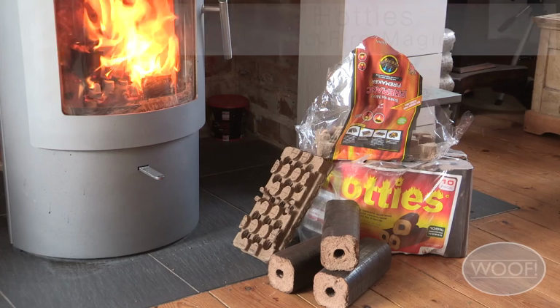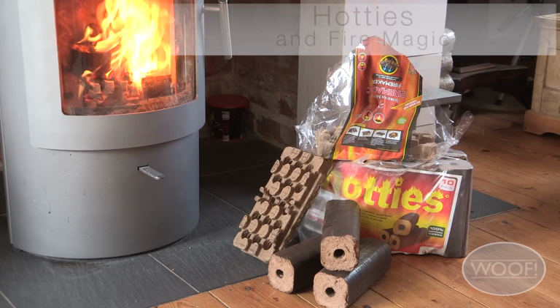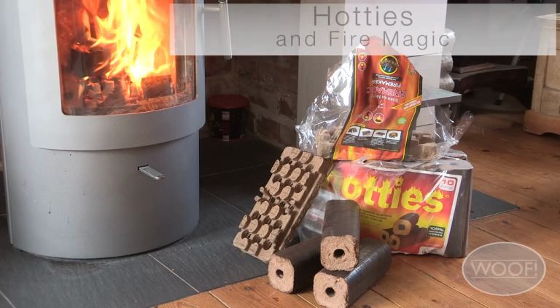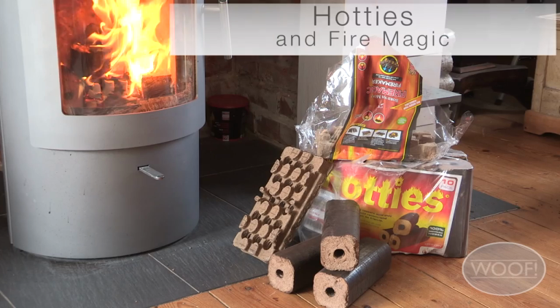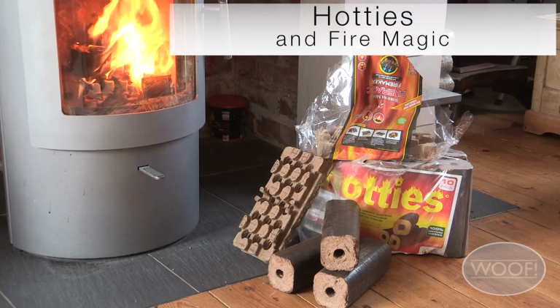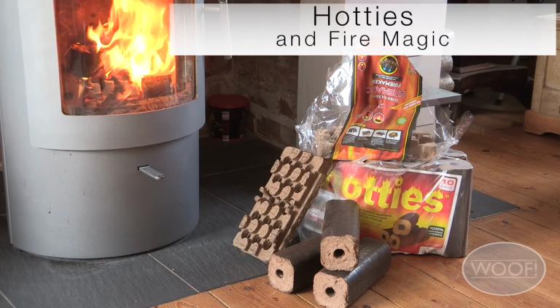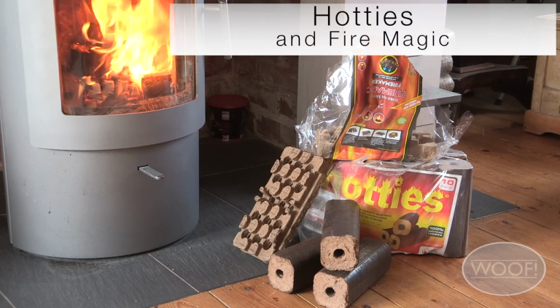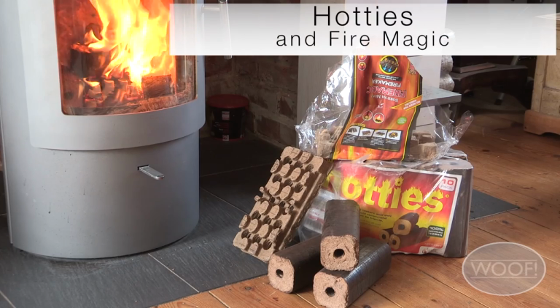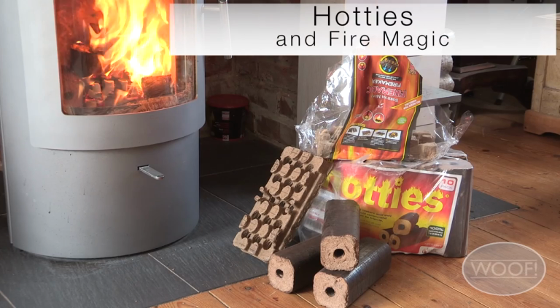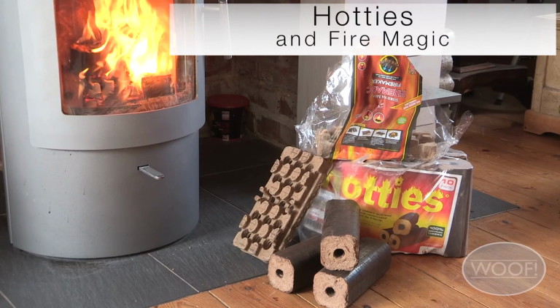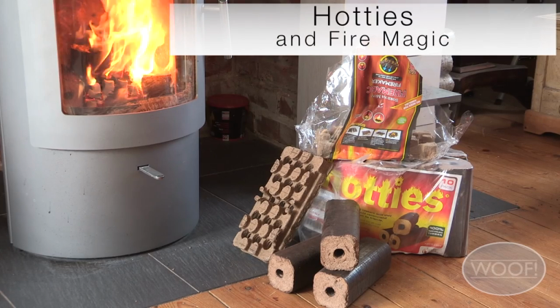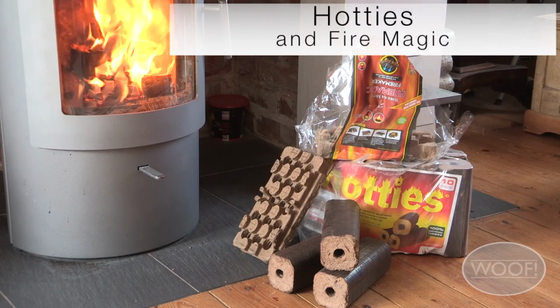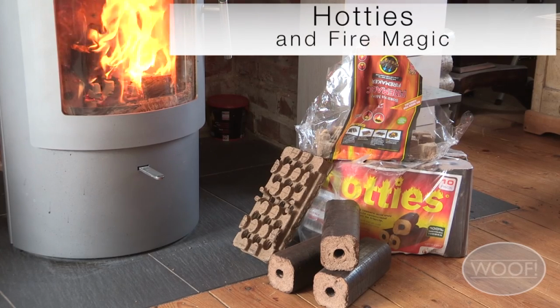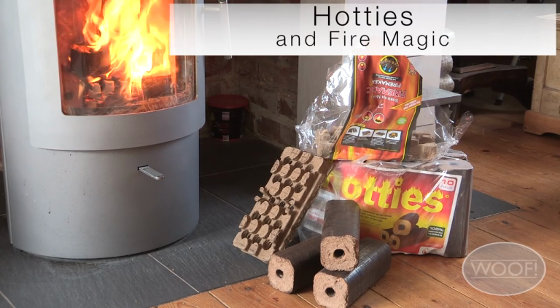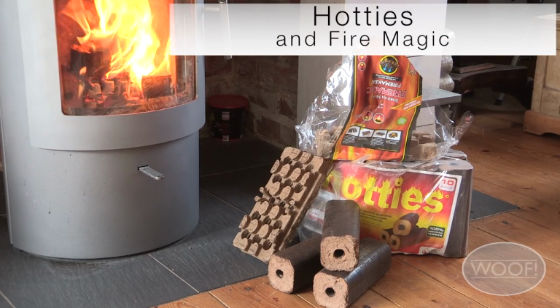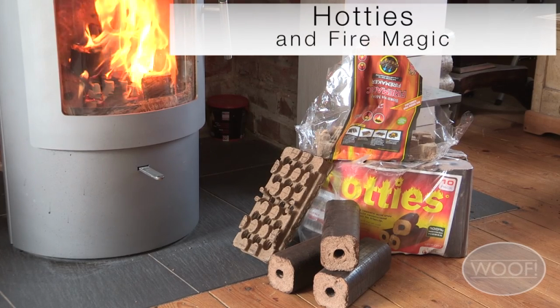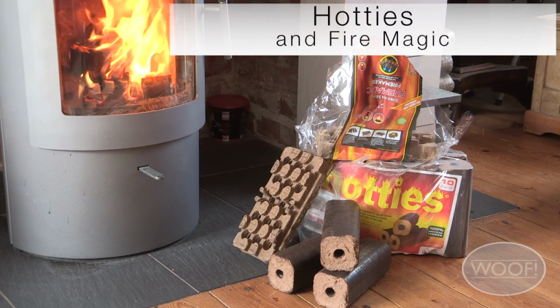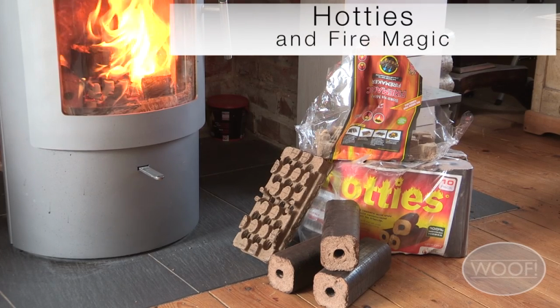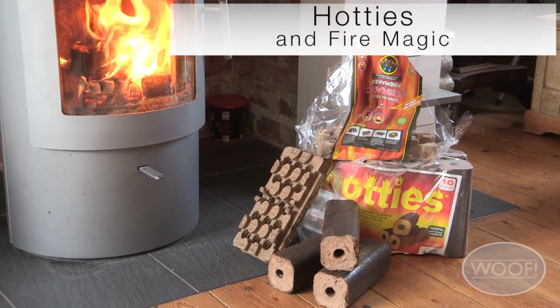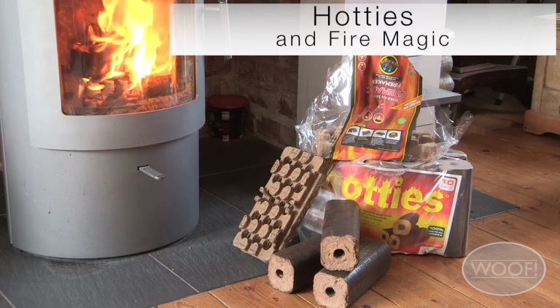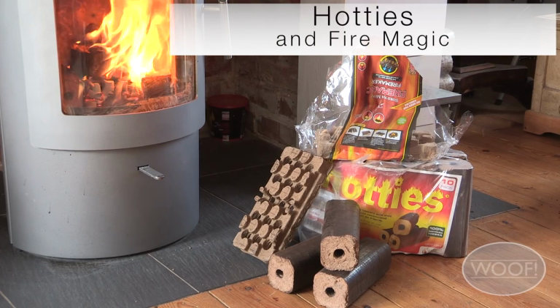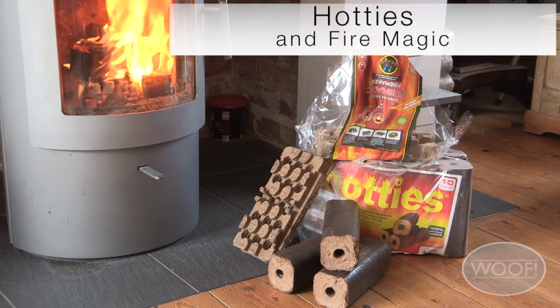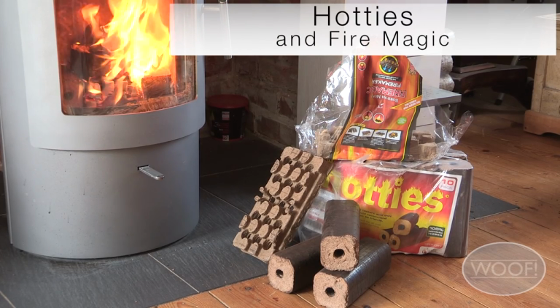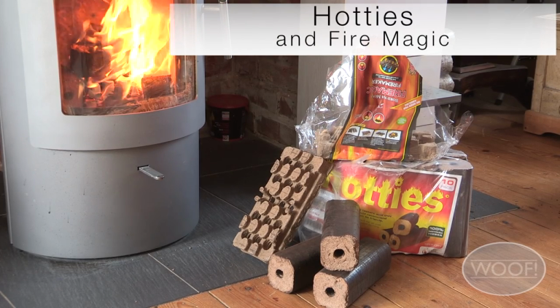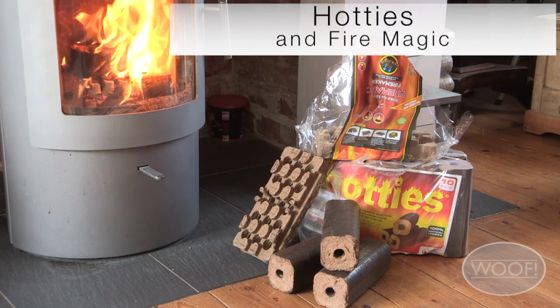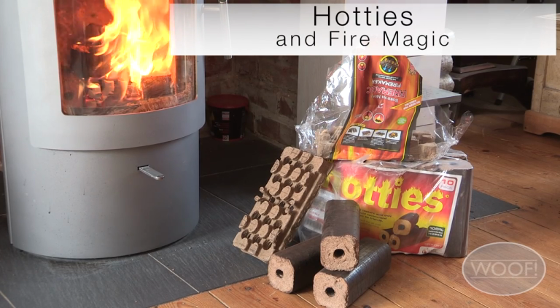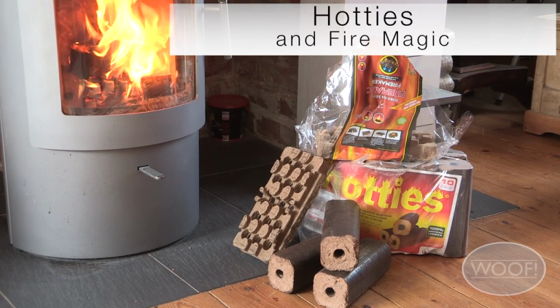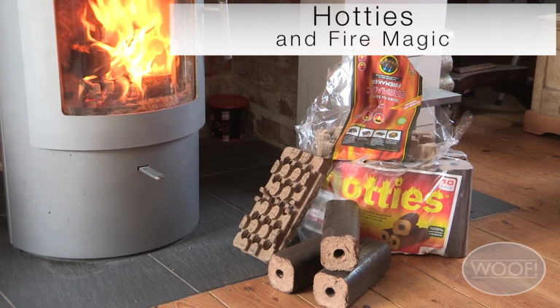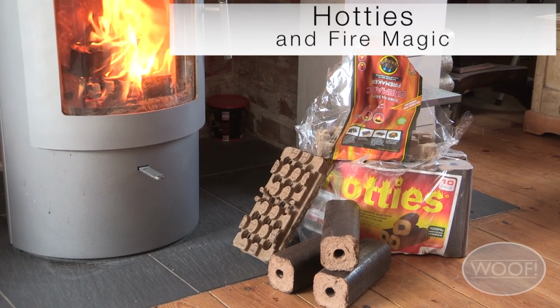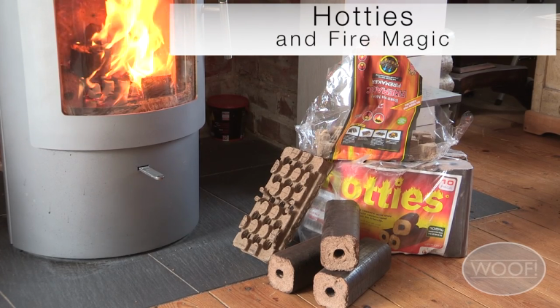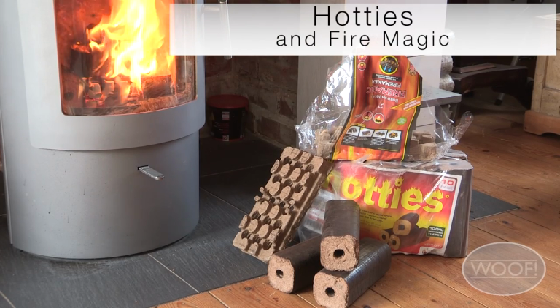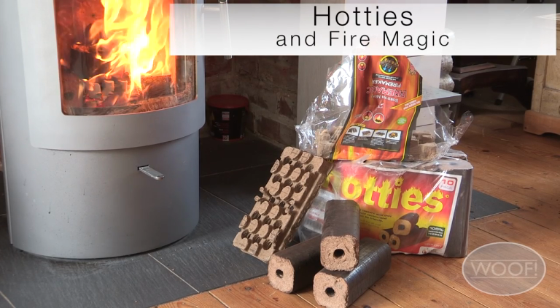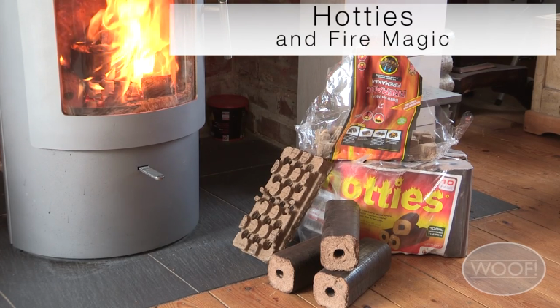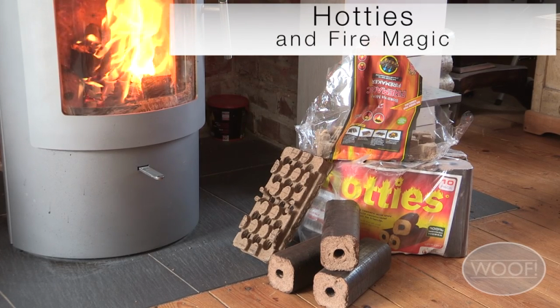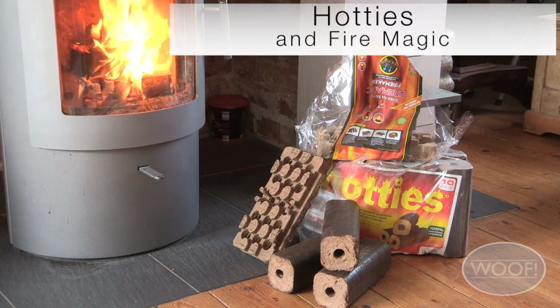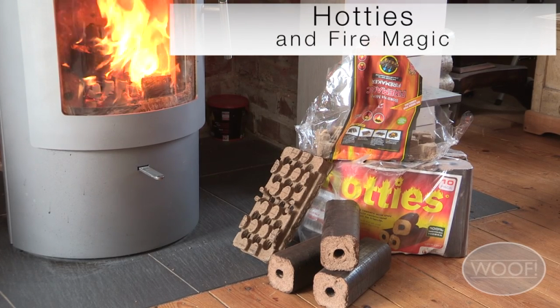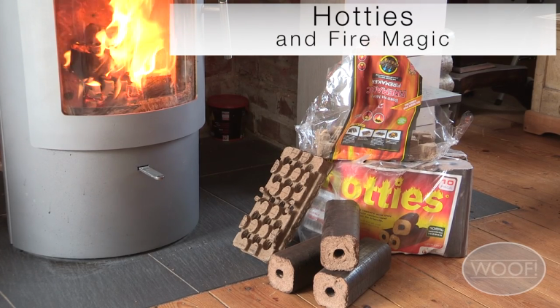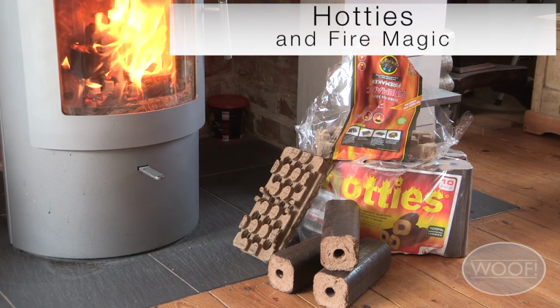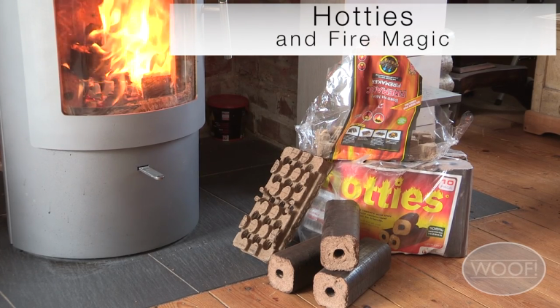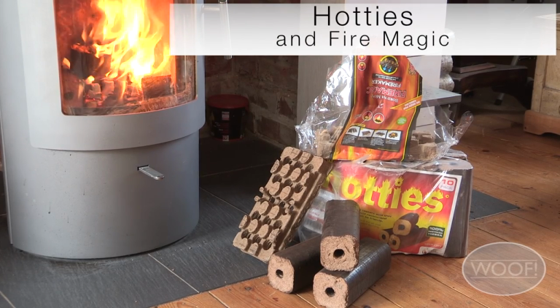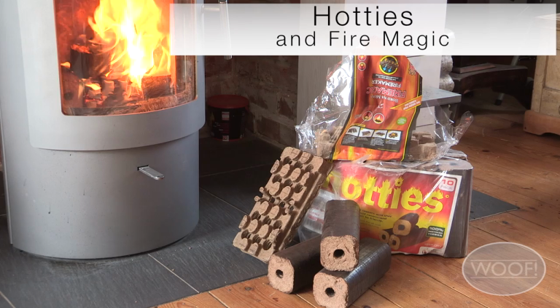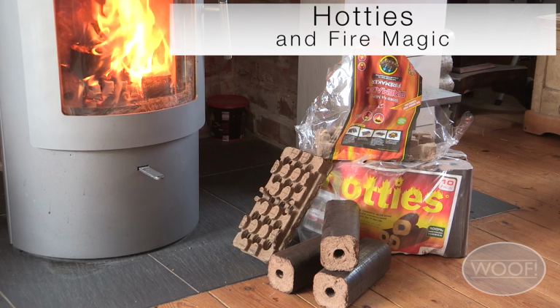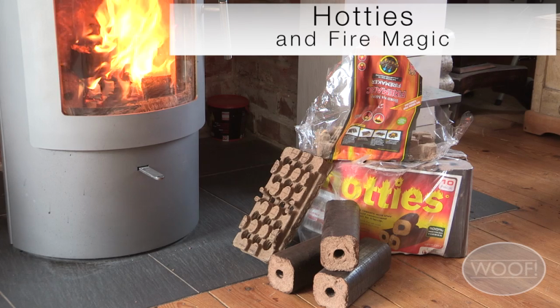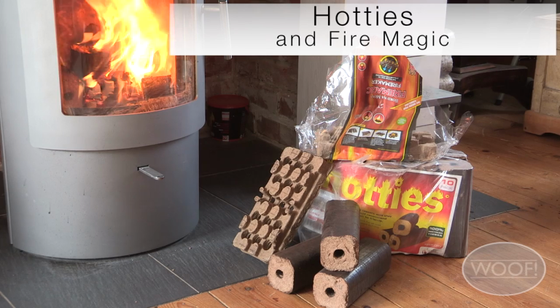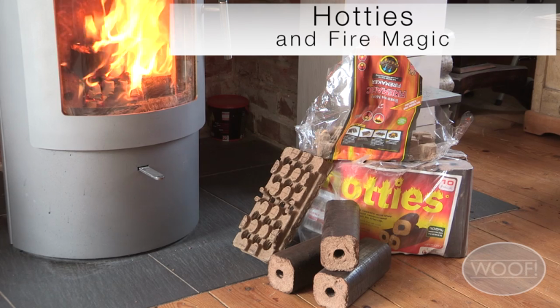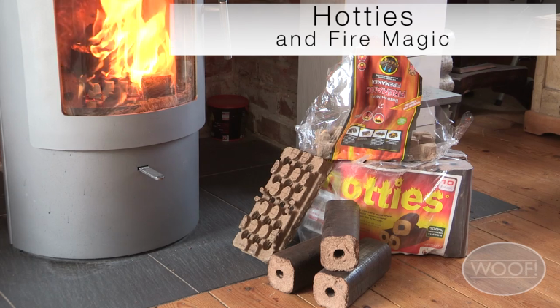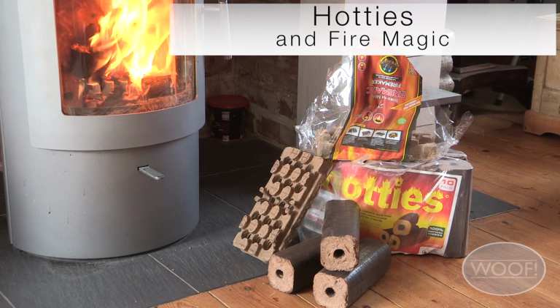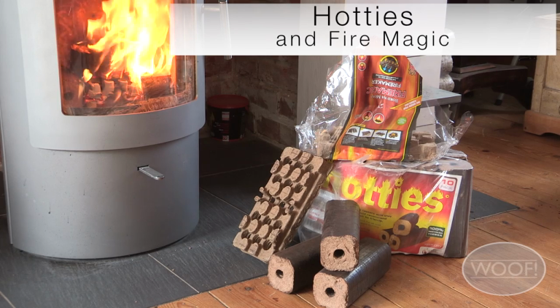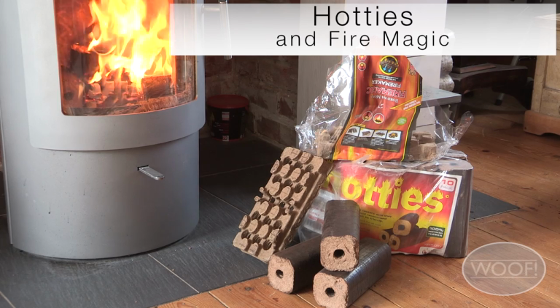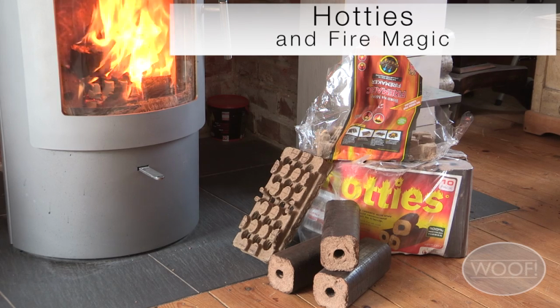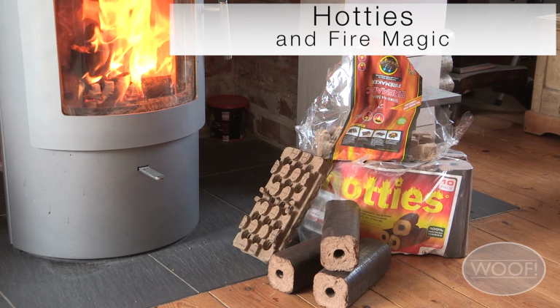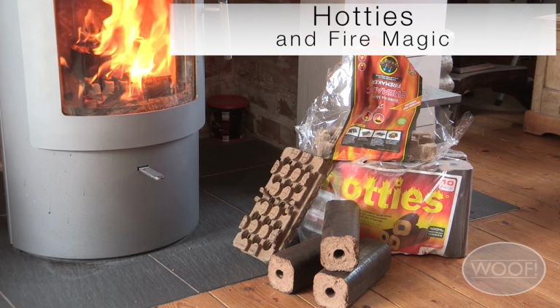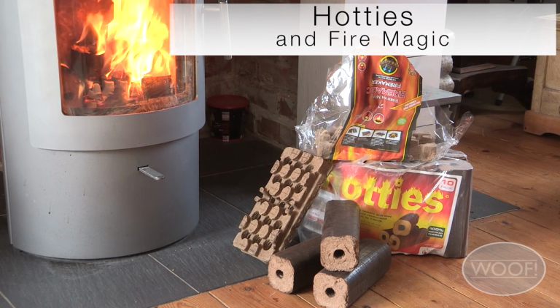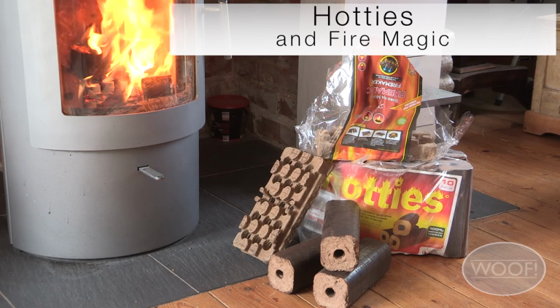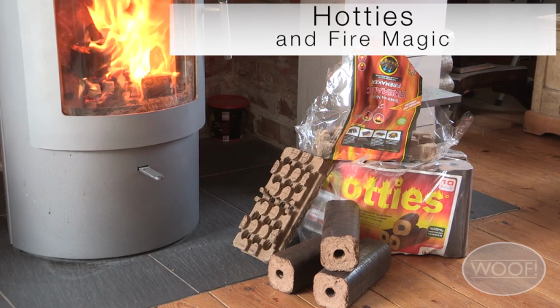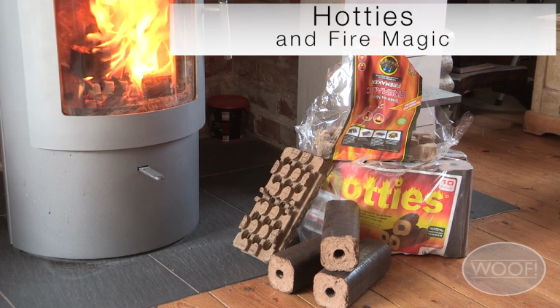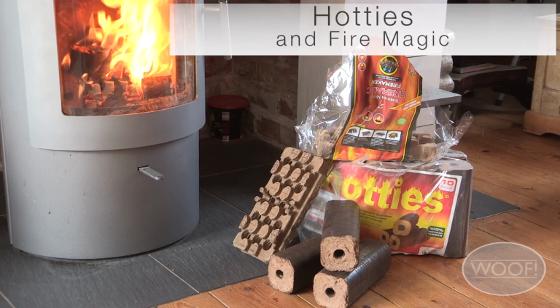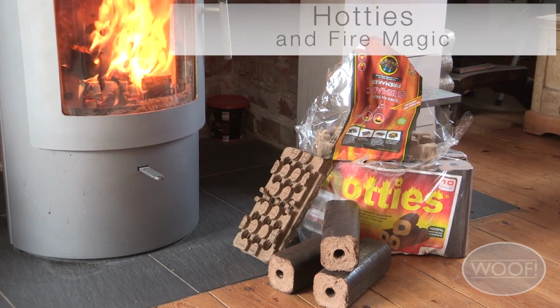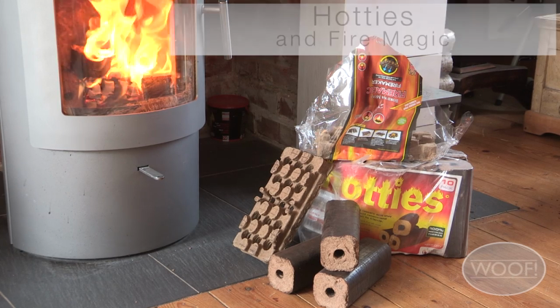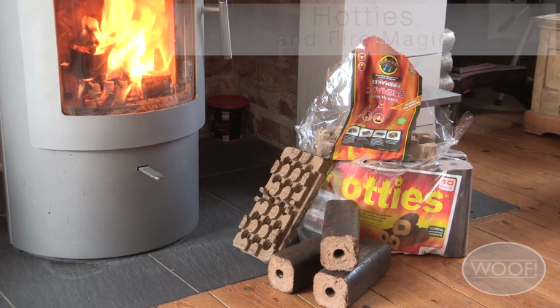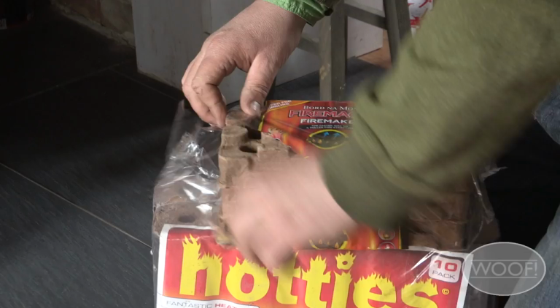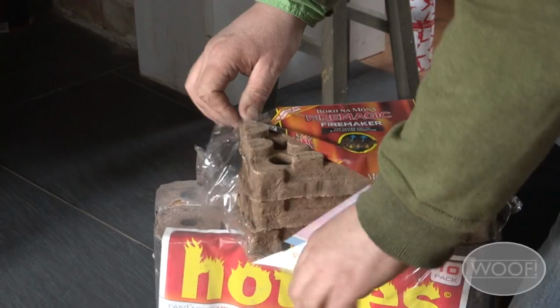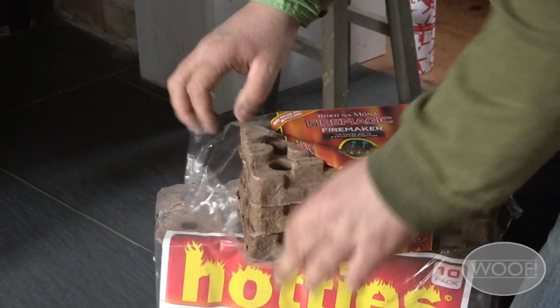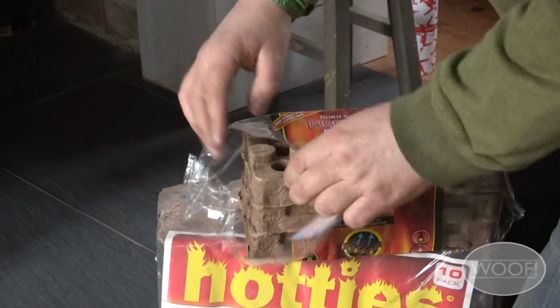This sequence shows us lighting a fire using Fire Magic Firelighter and Hotties Heat Logs.